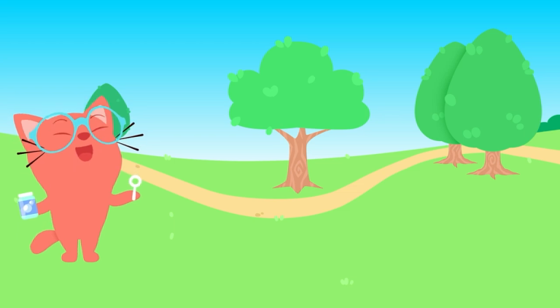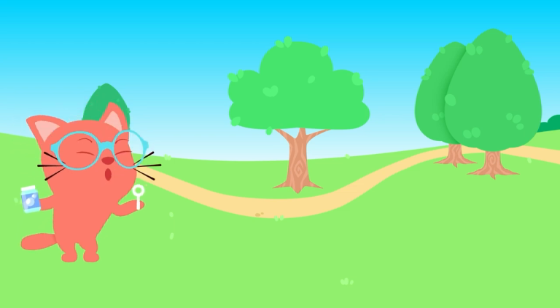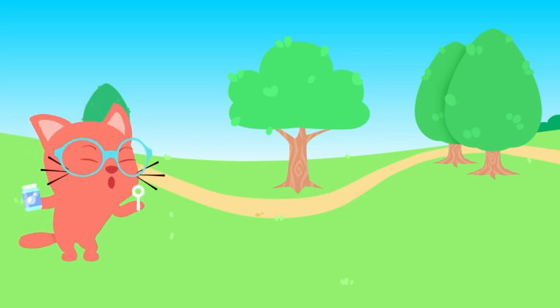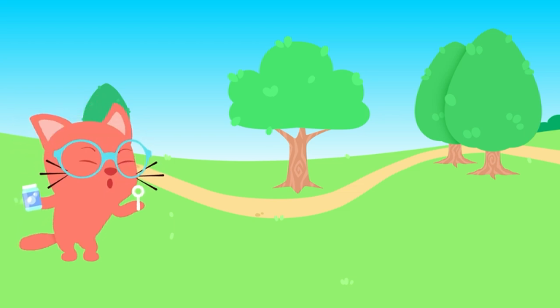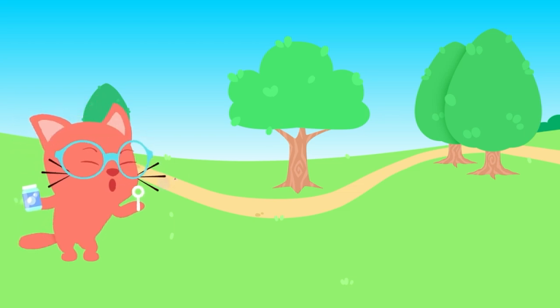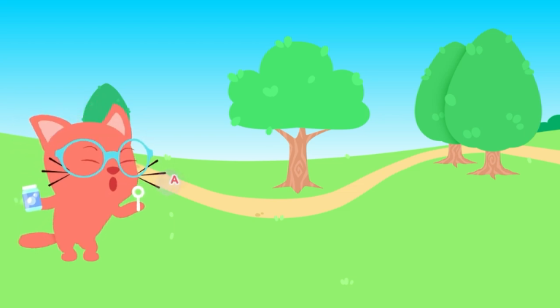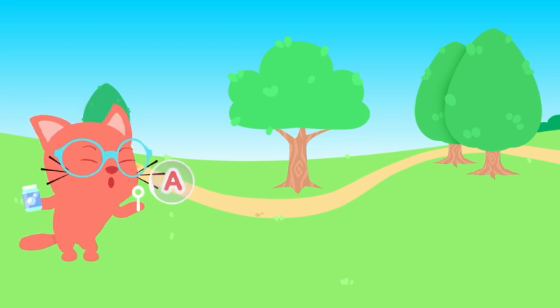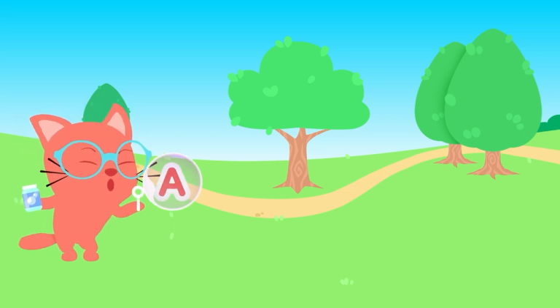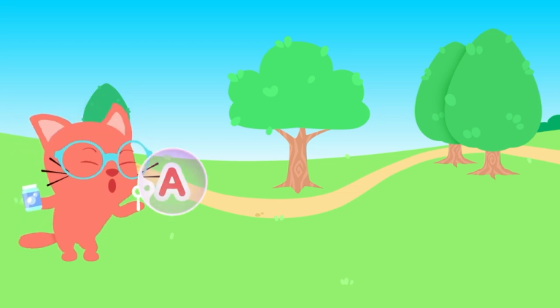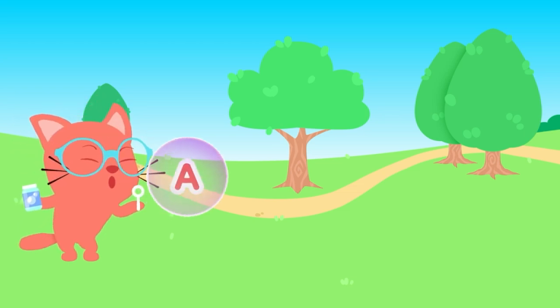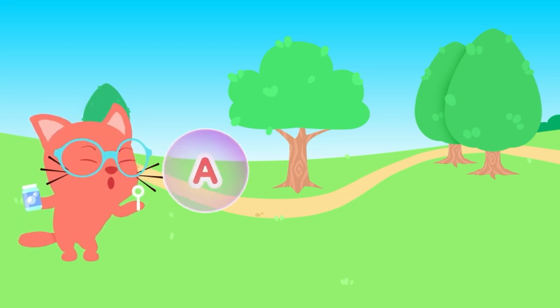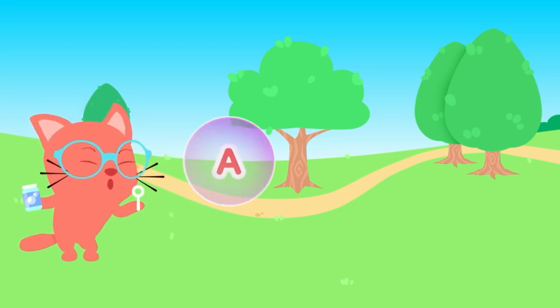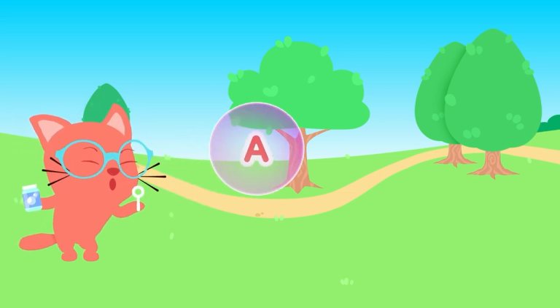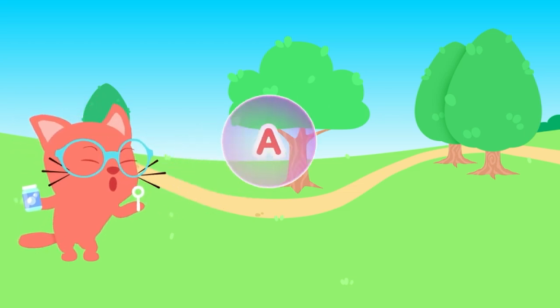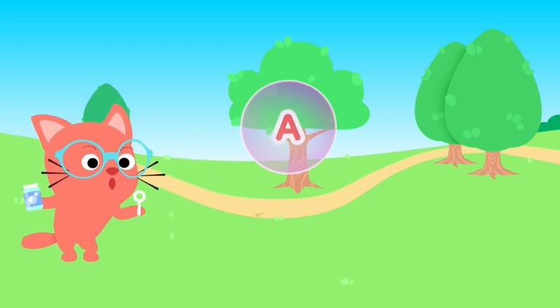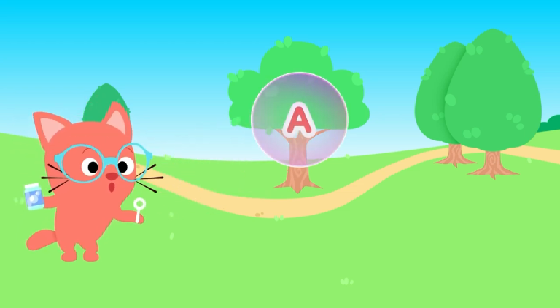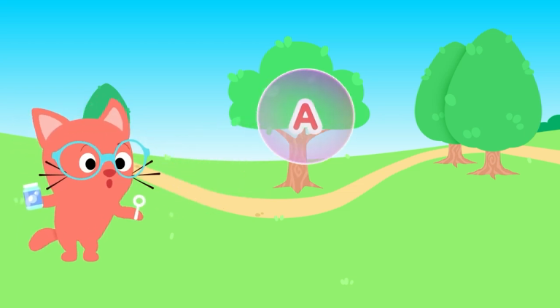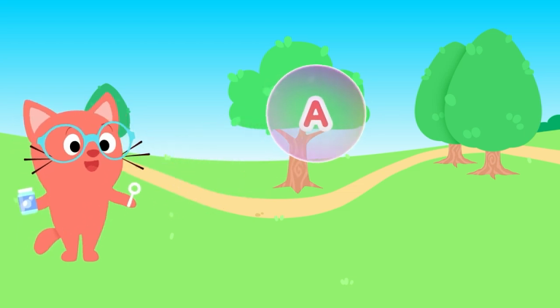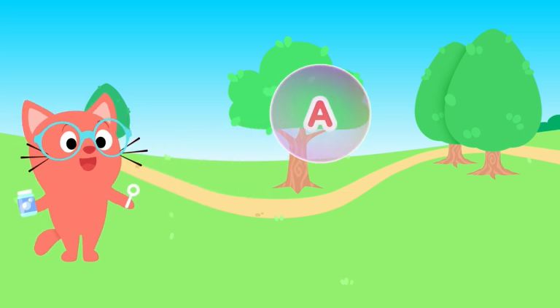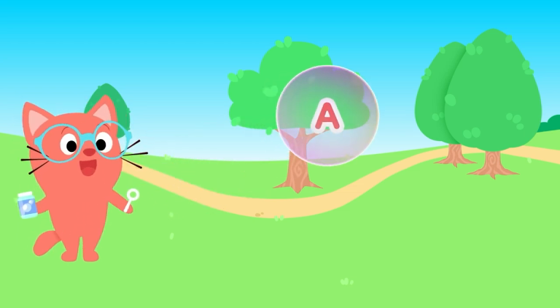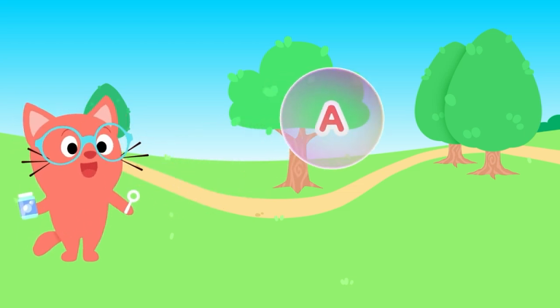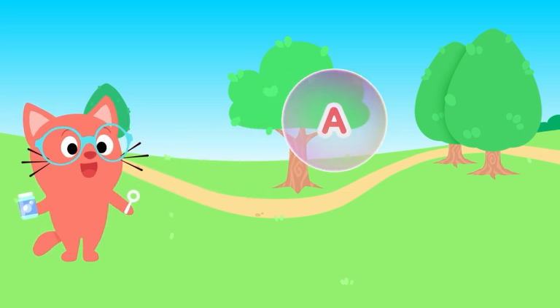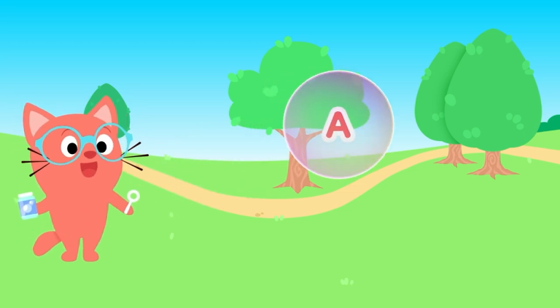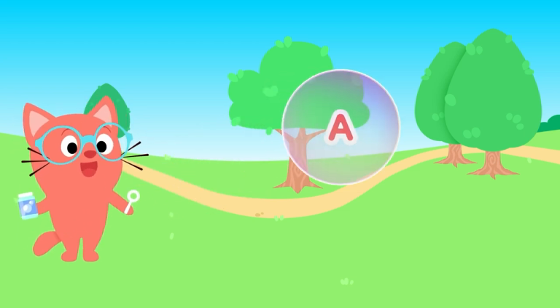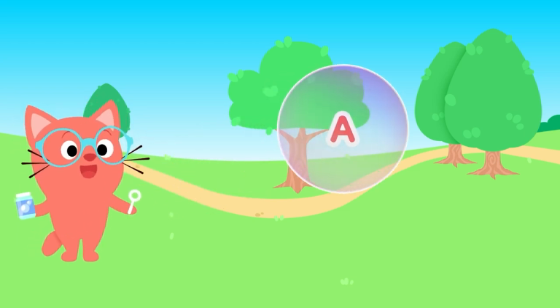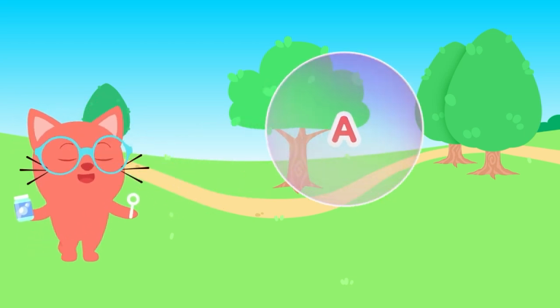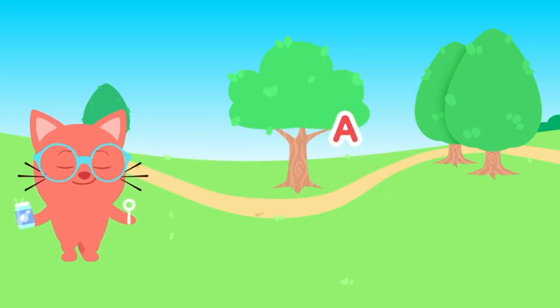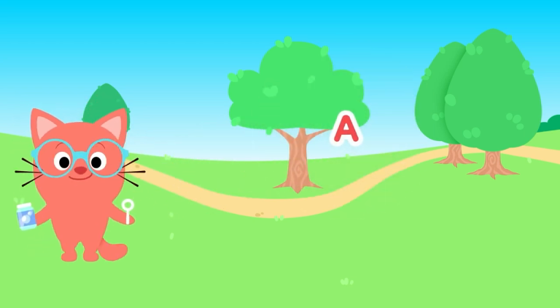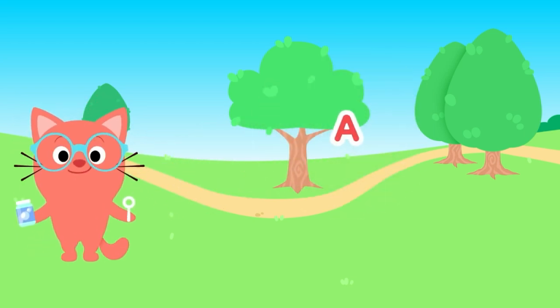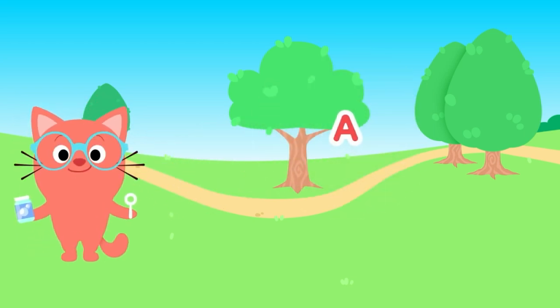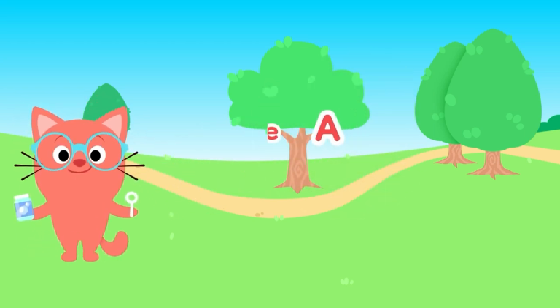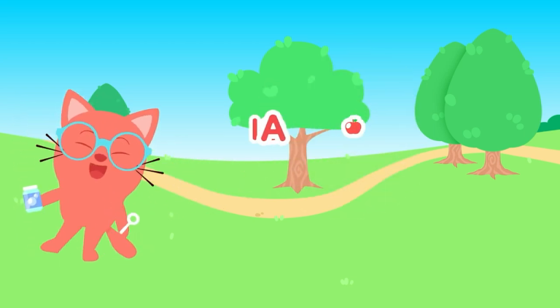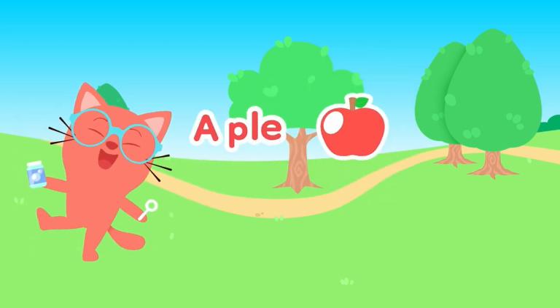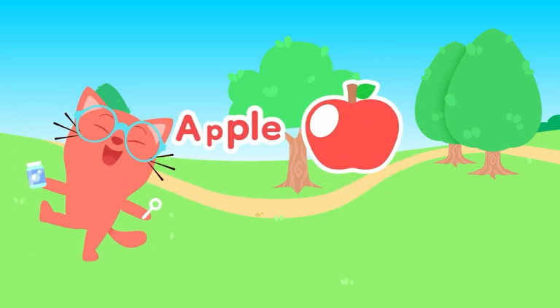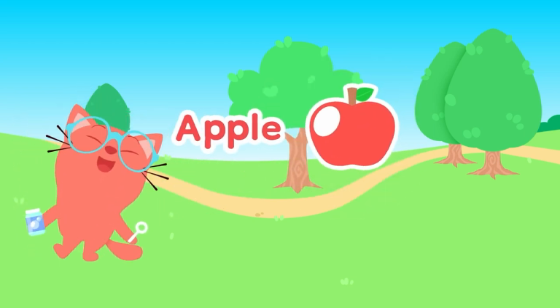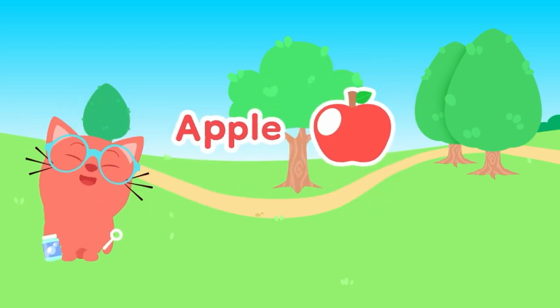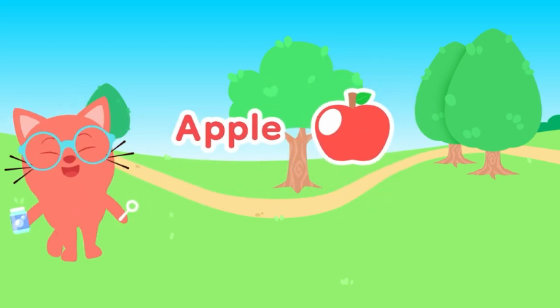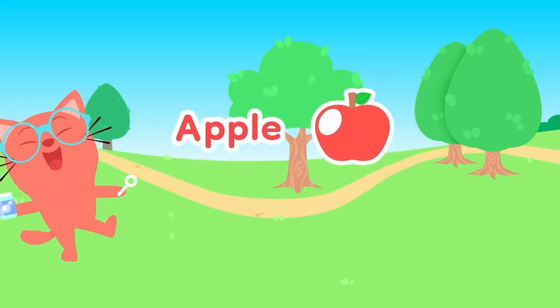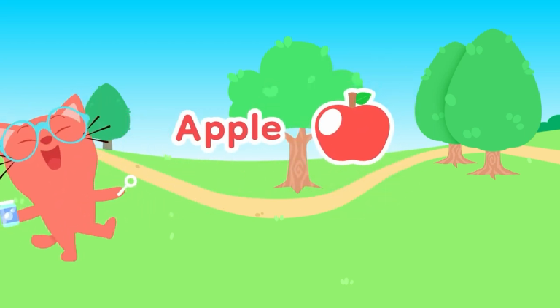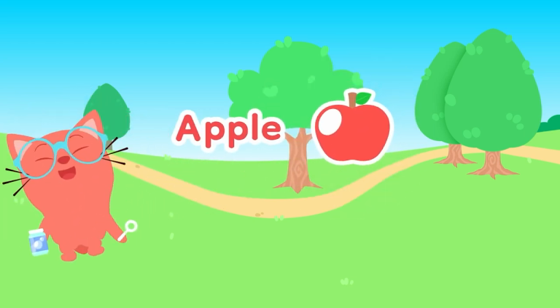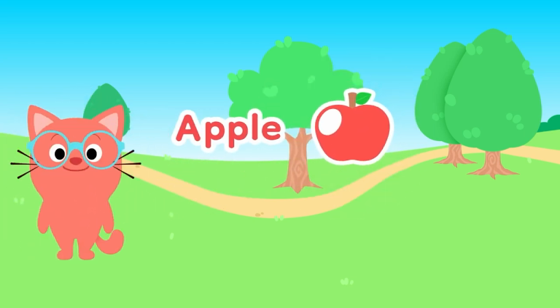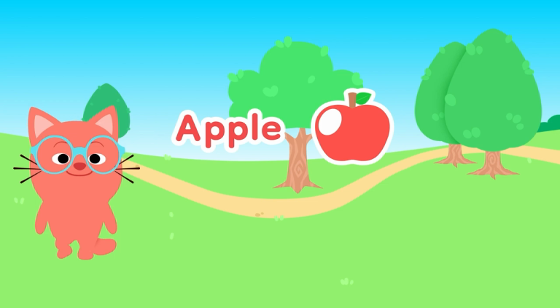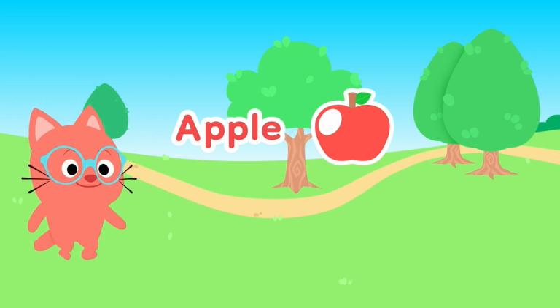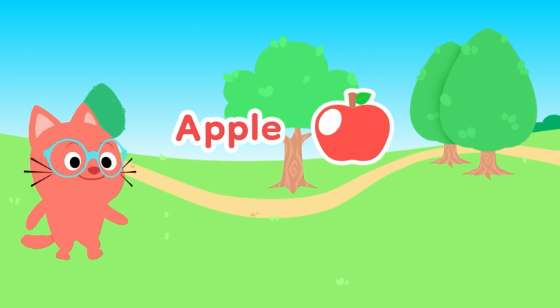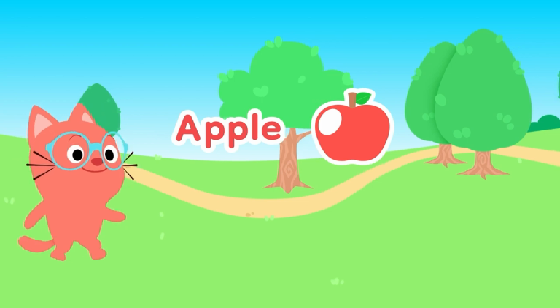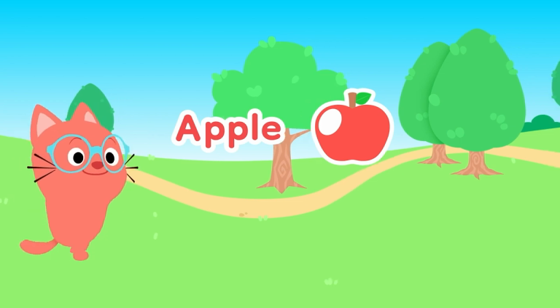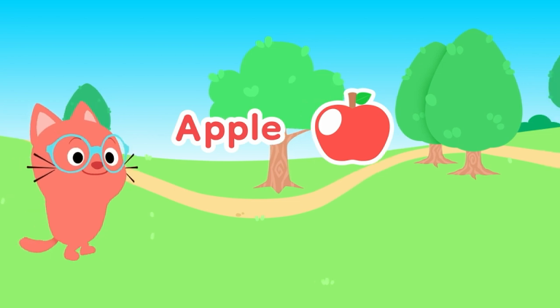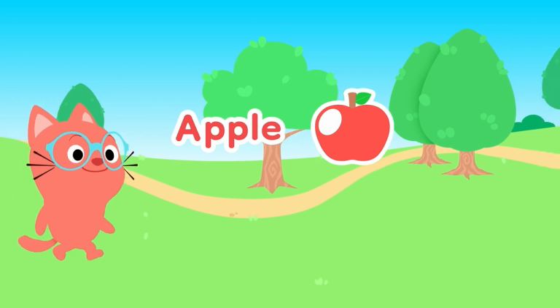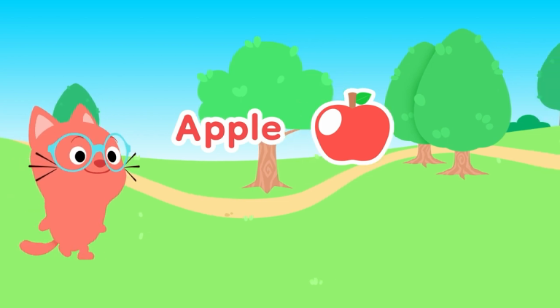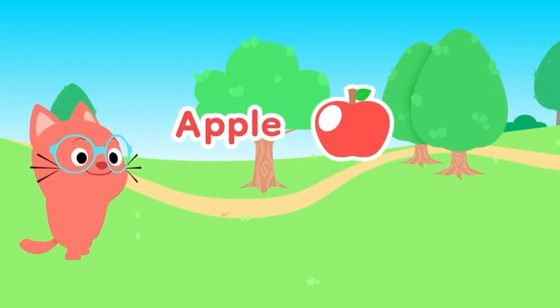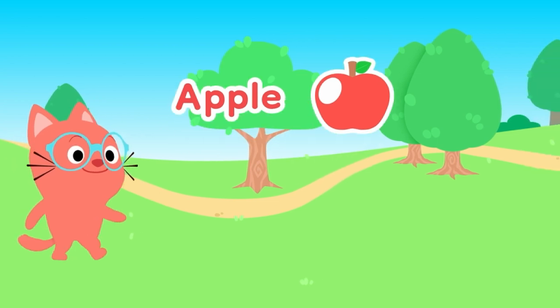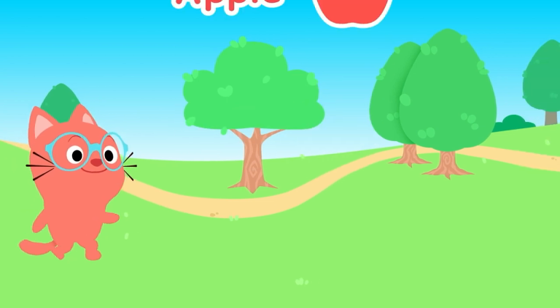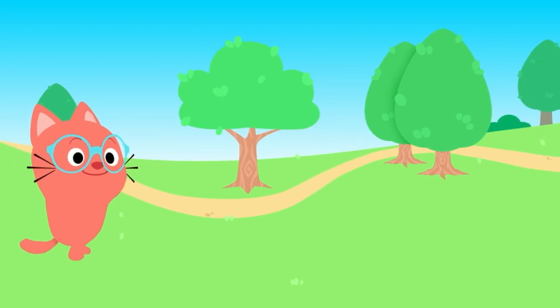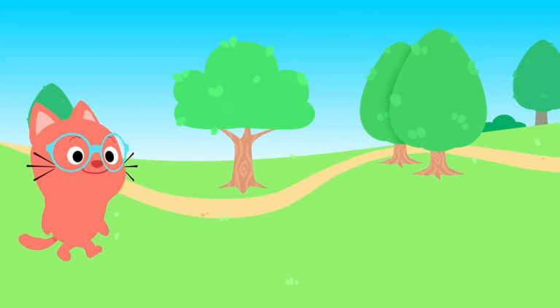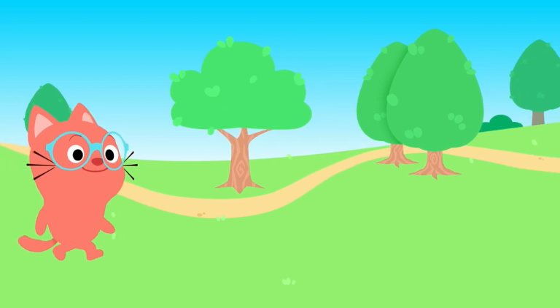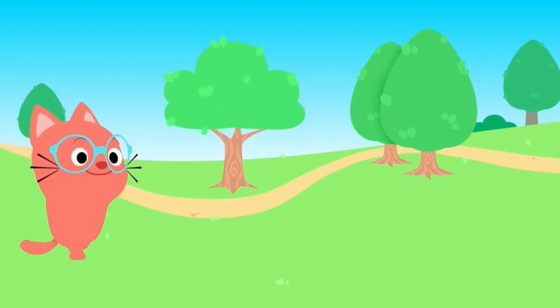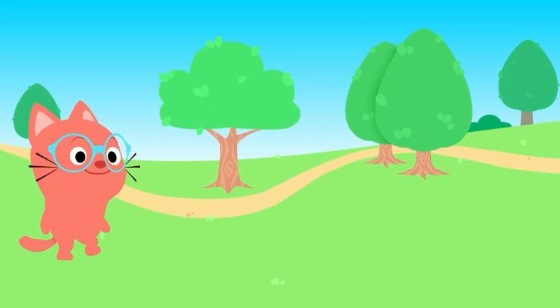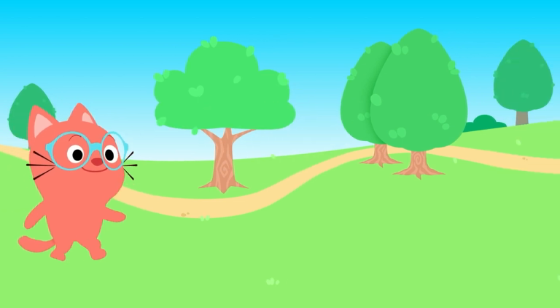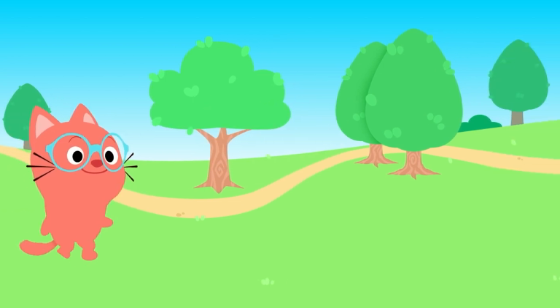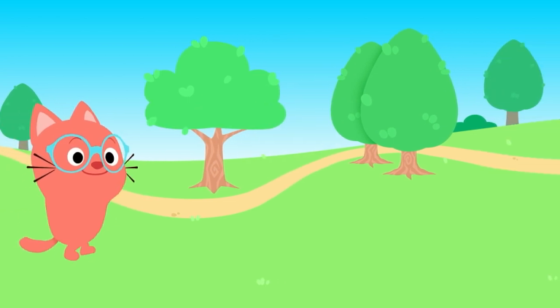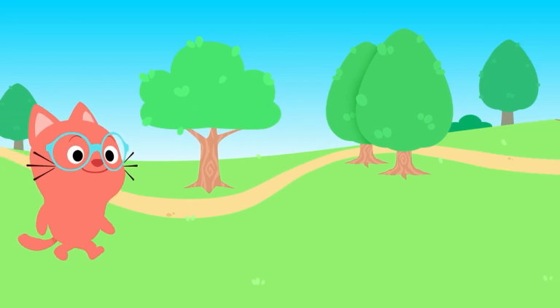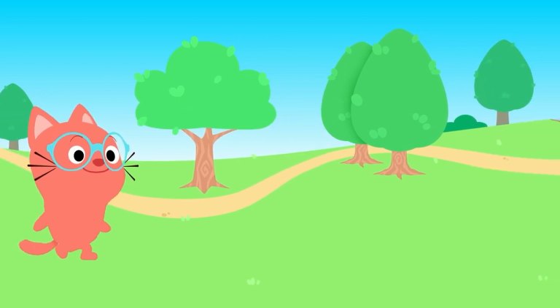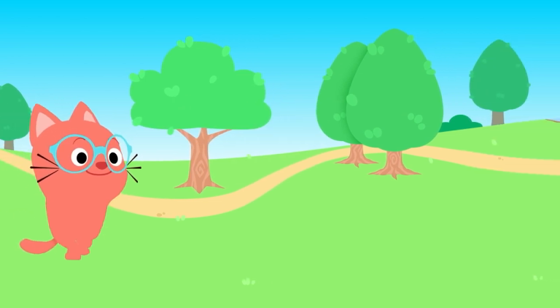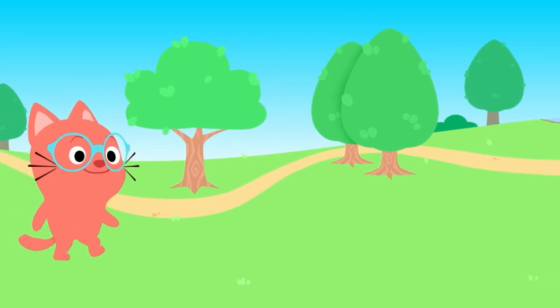A, A, A is for... Apple! So yummy, yummy, tasty and sweet.